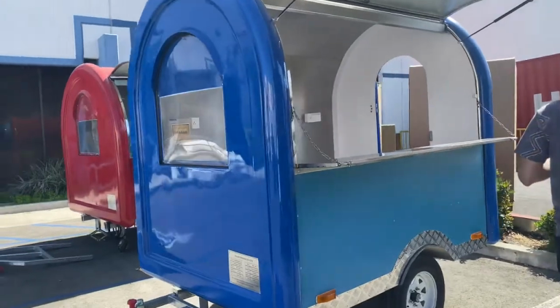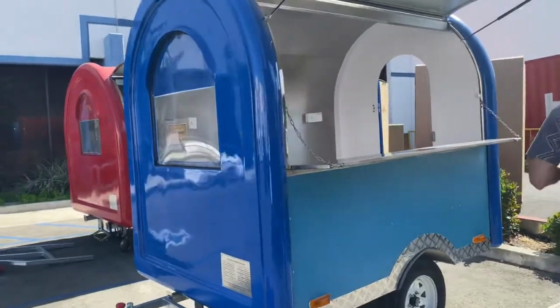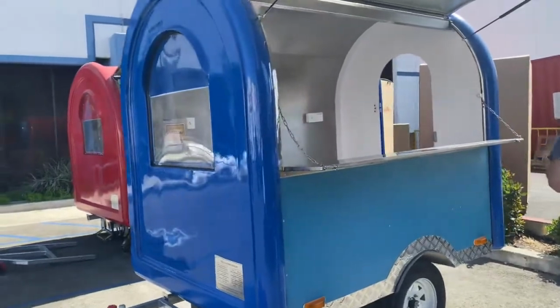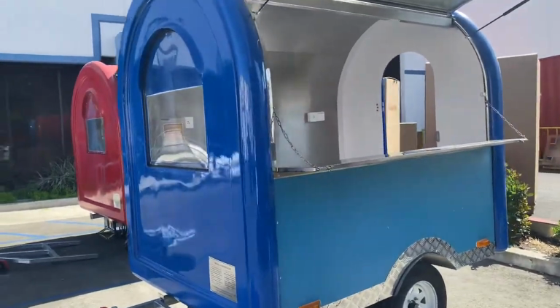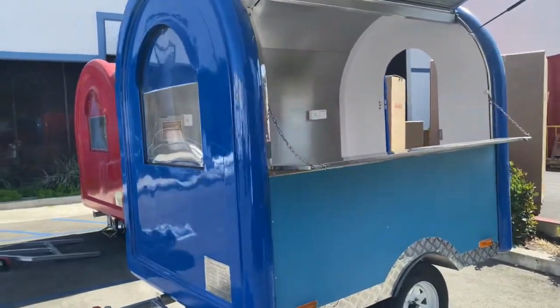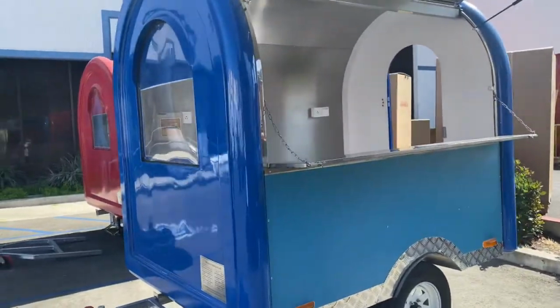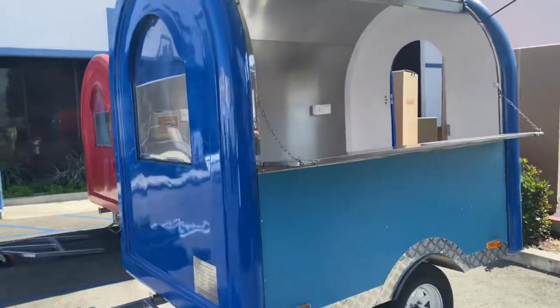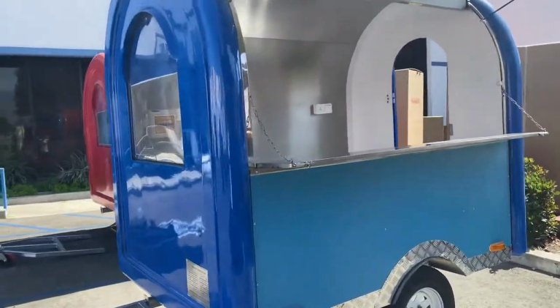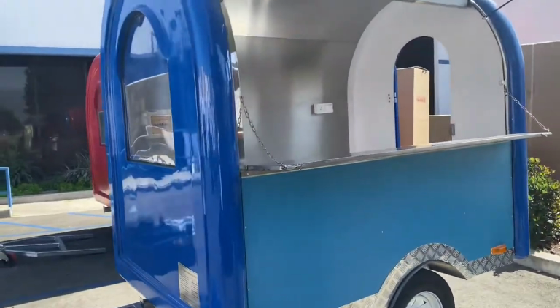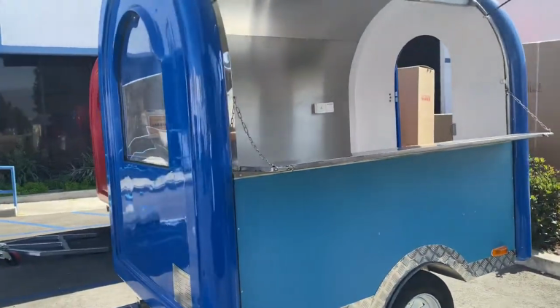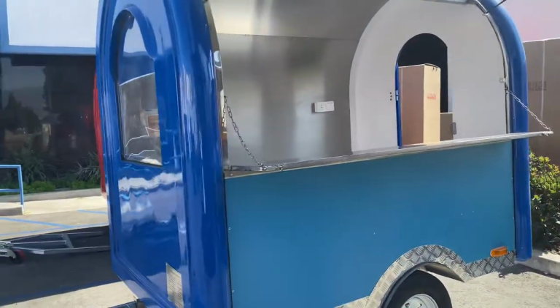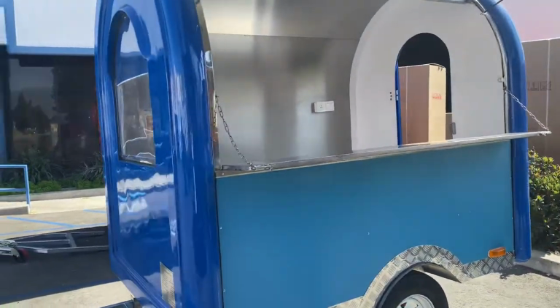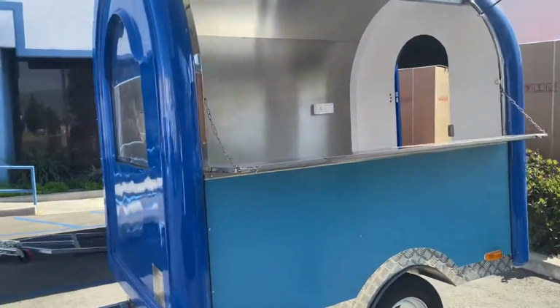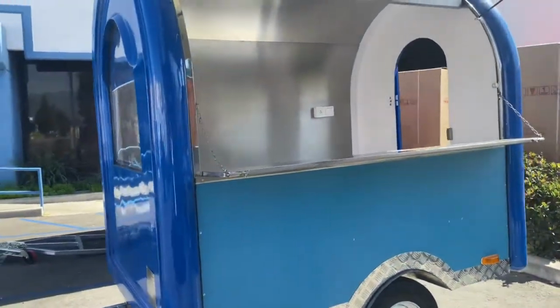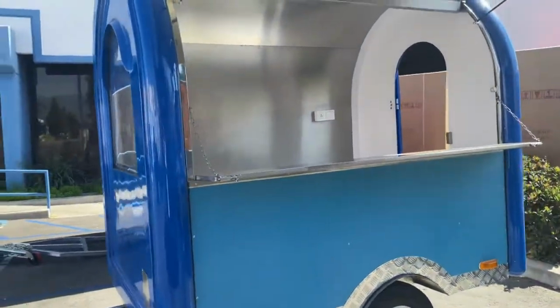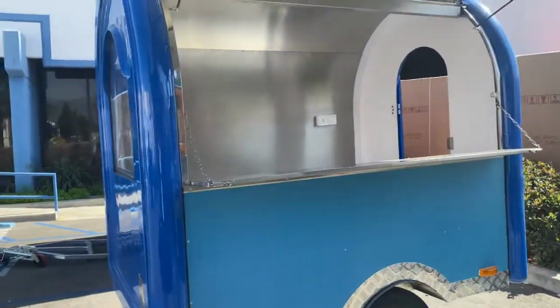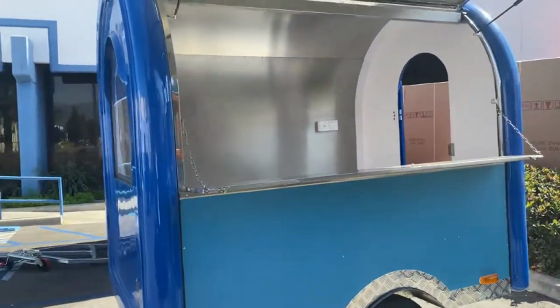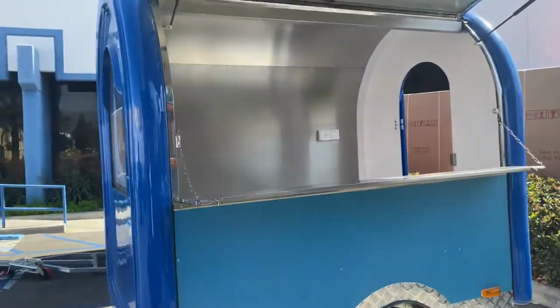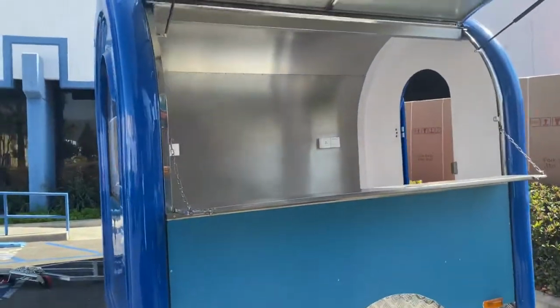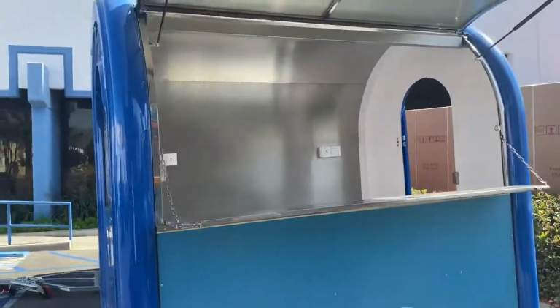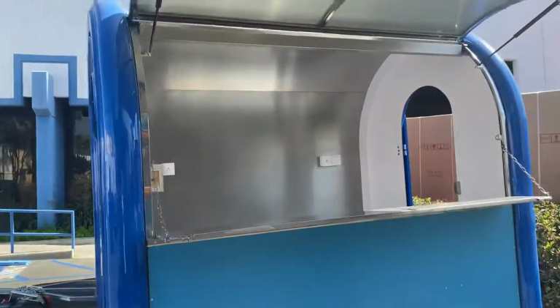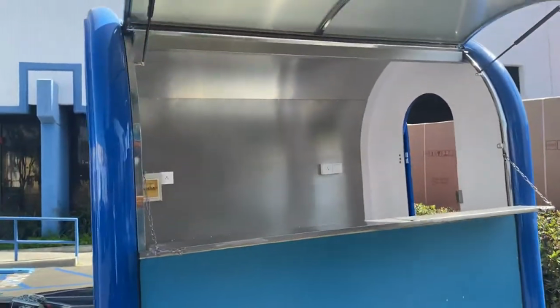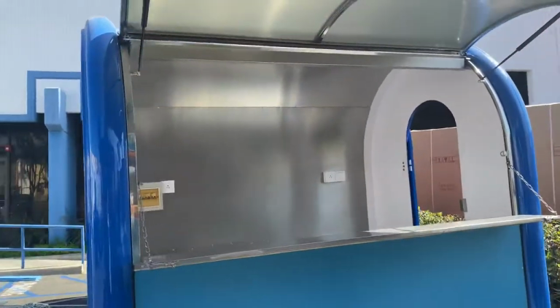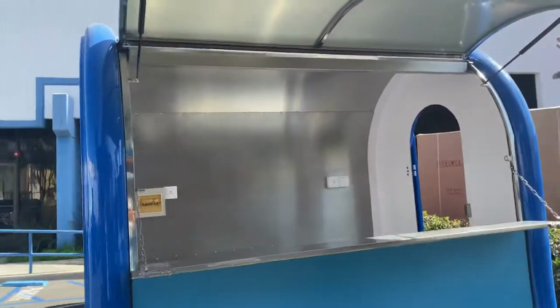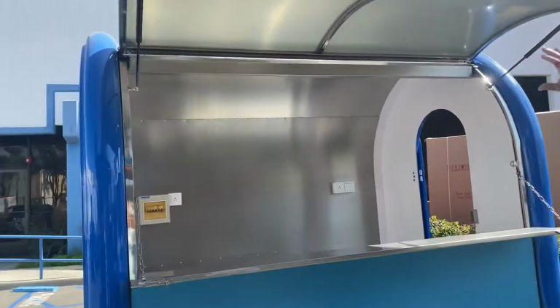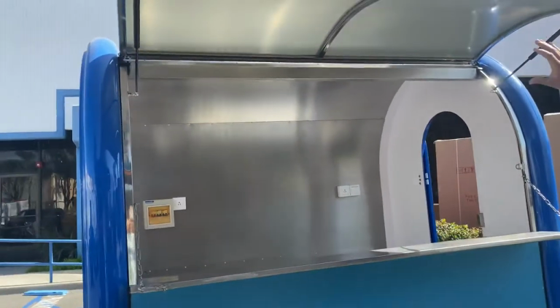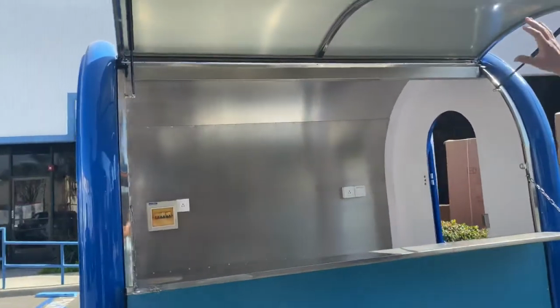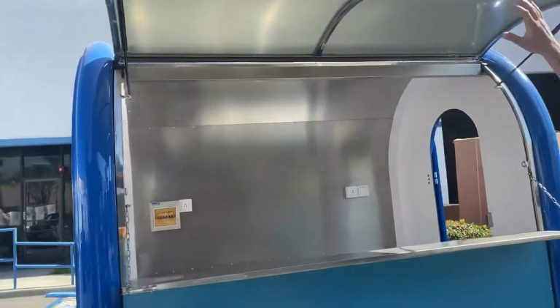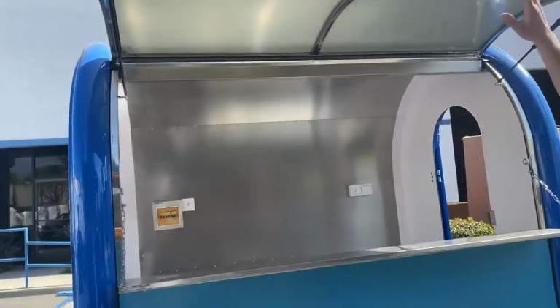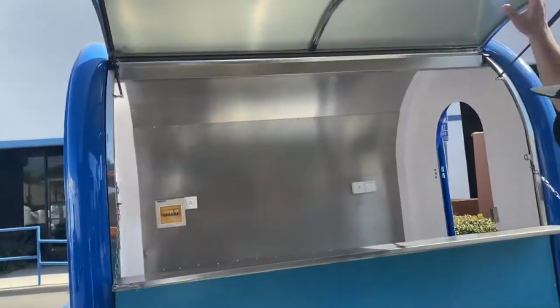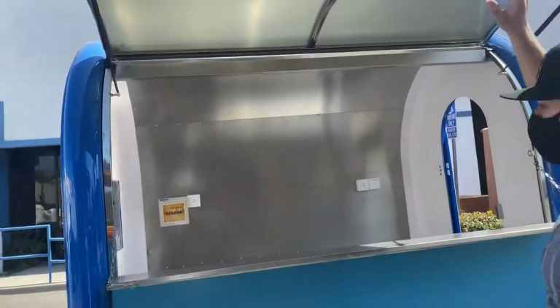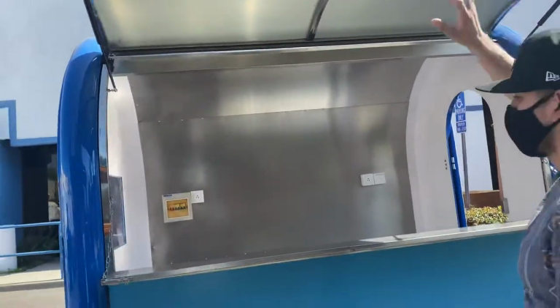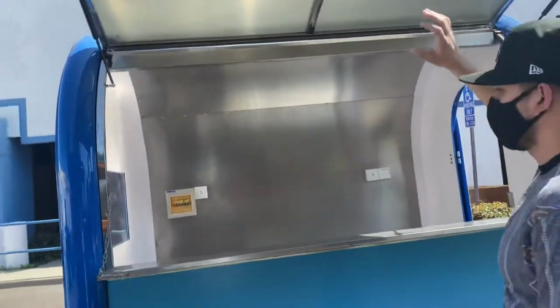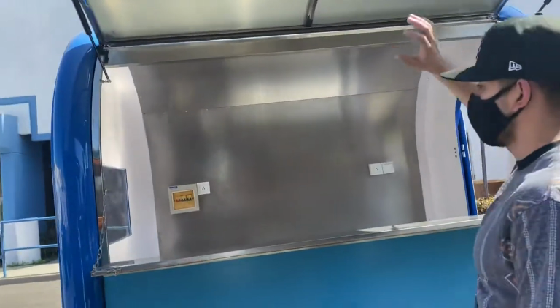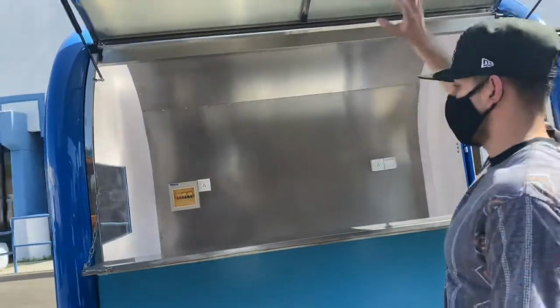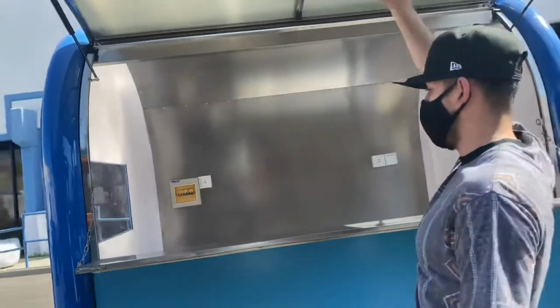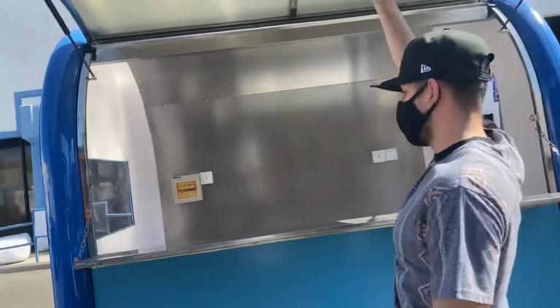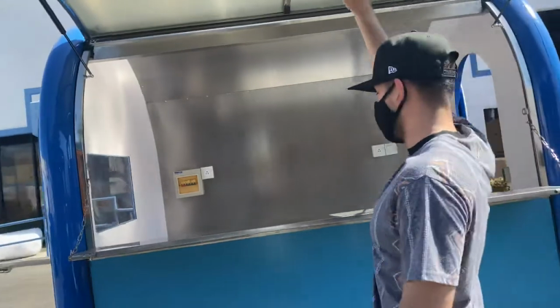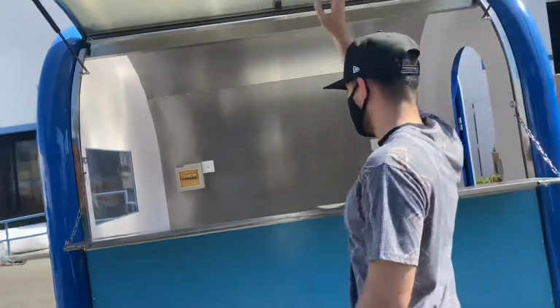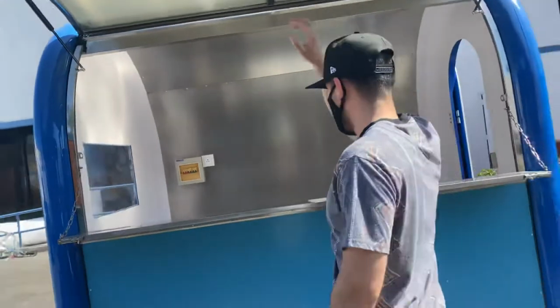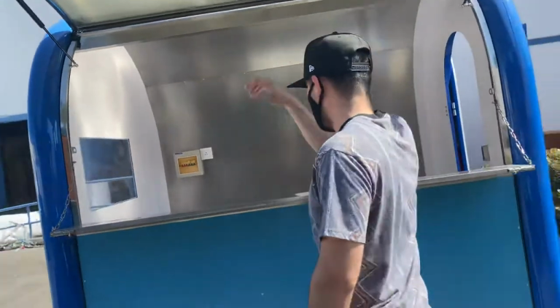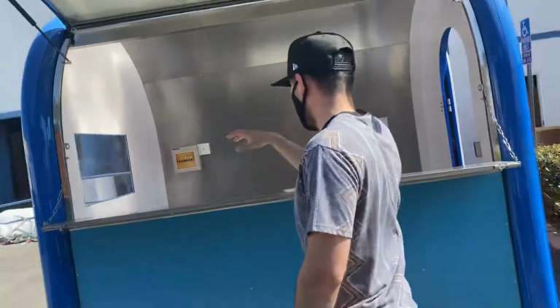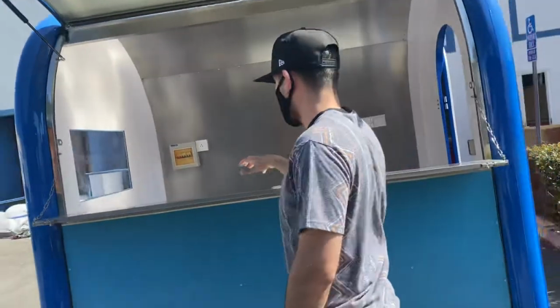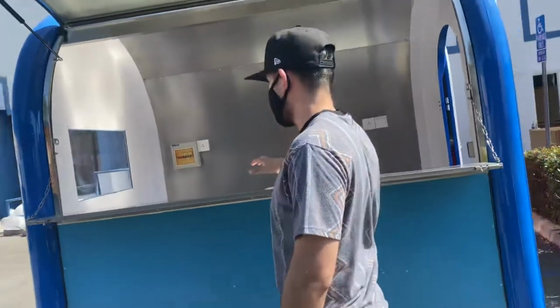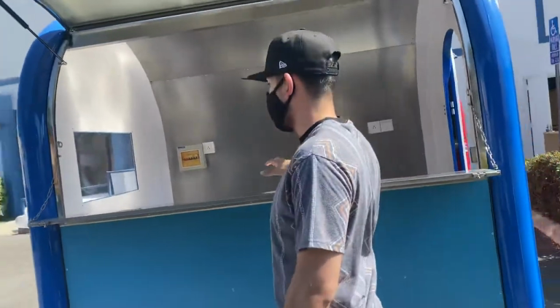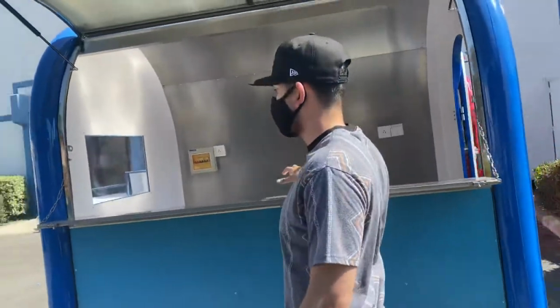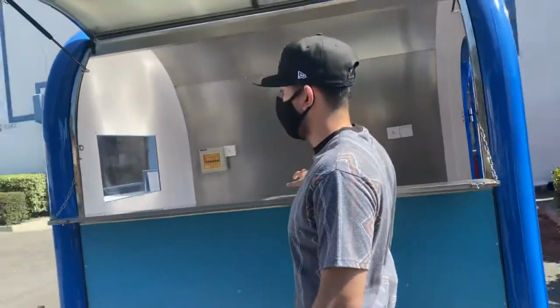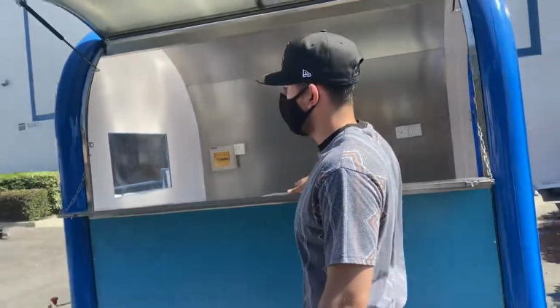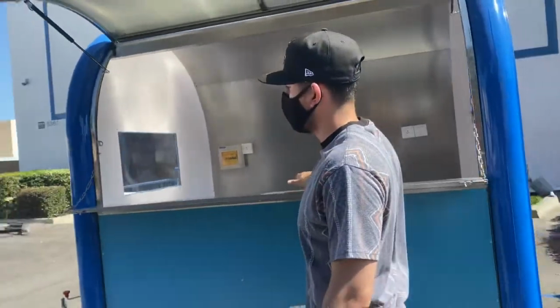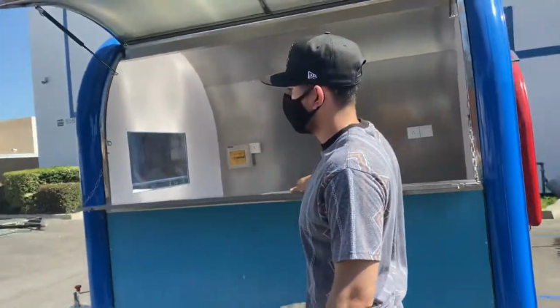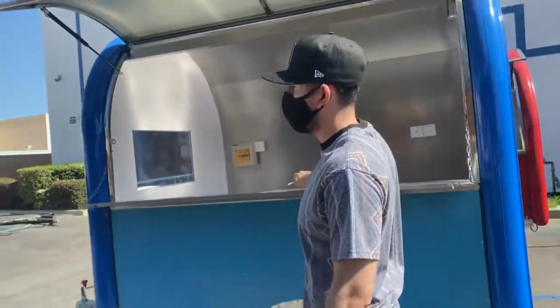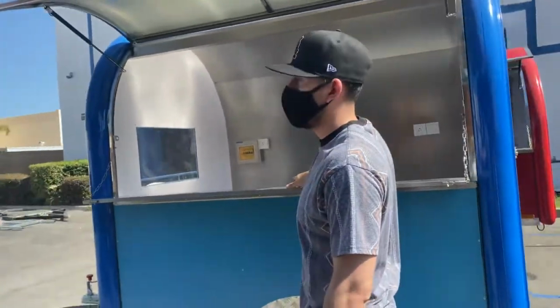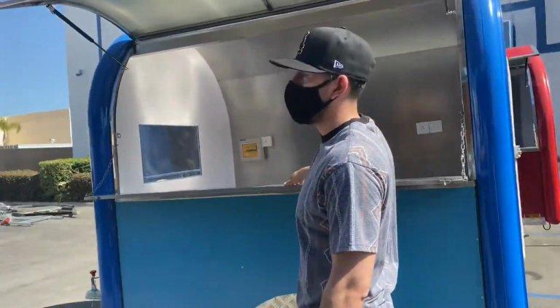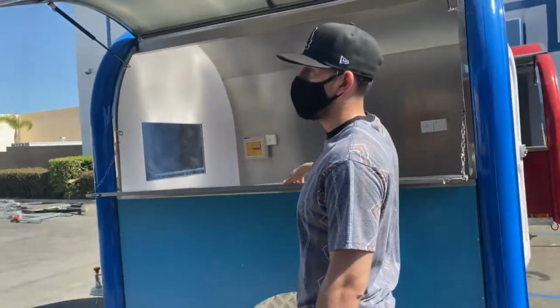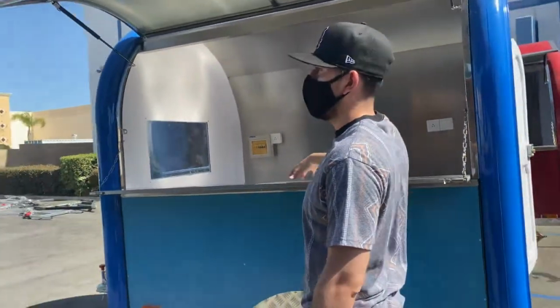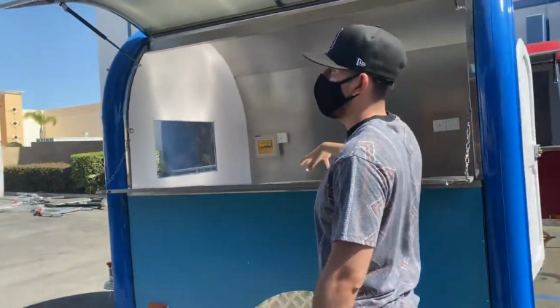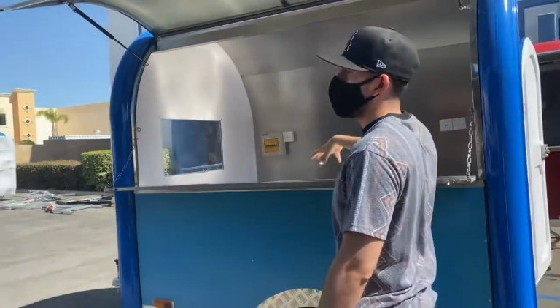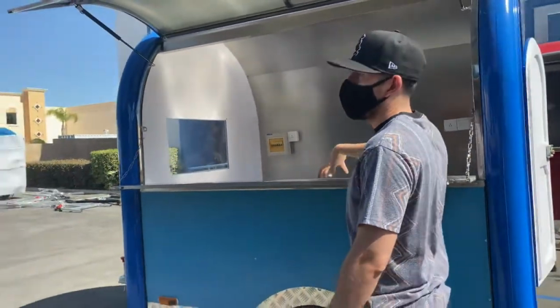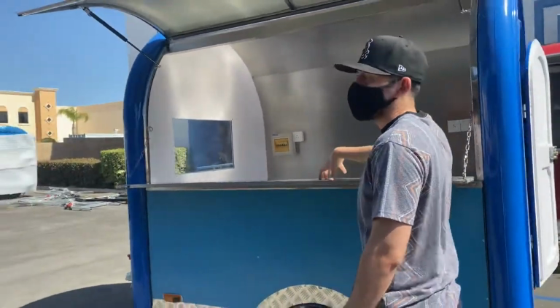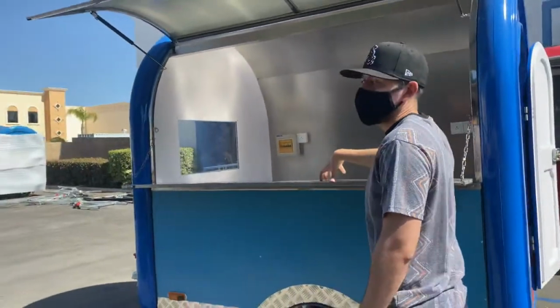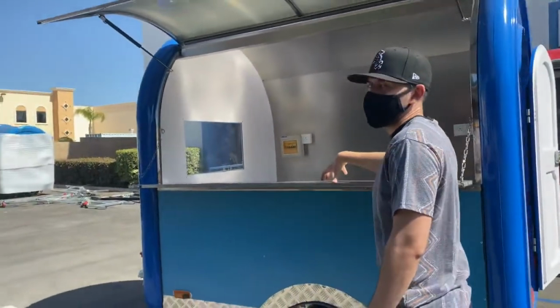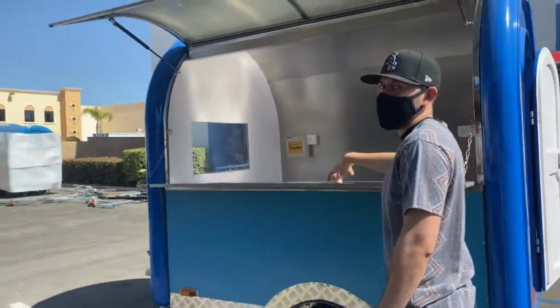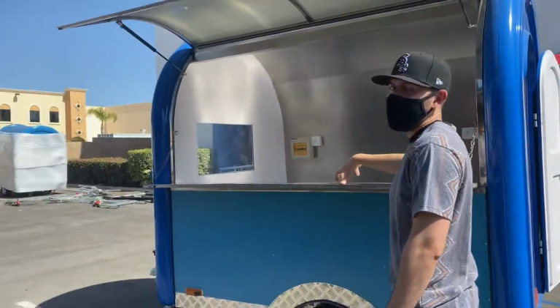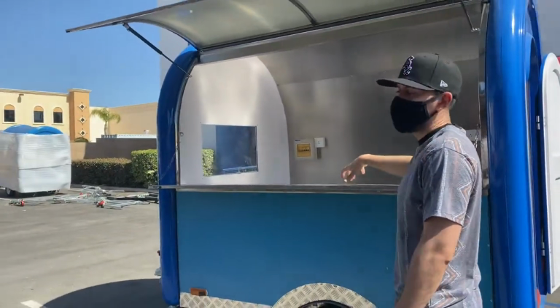Over here, as you can see, we have our opening over here which will open up to the top. It also has an opening over here that you can use as a counter.